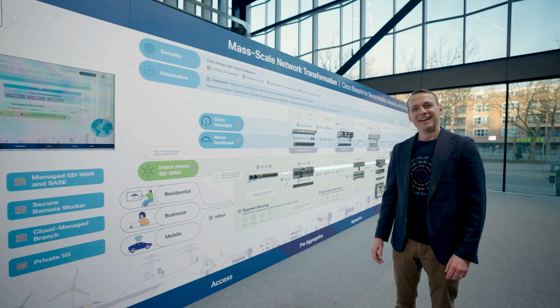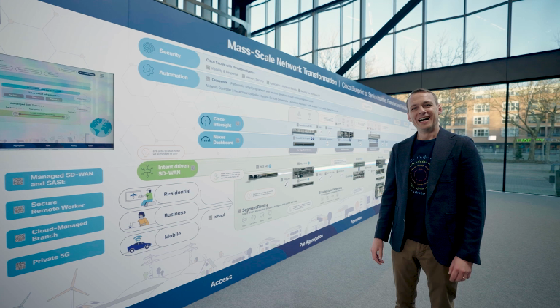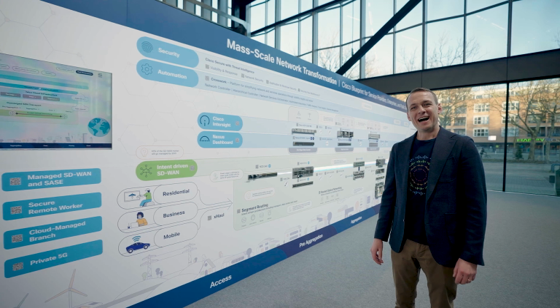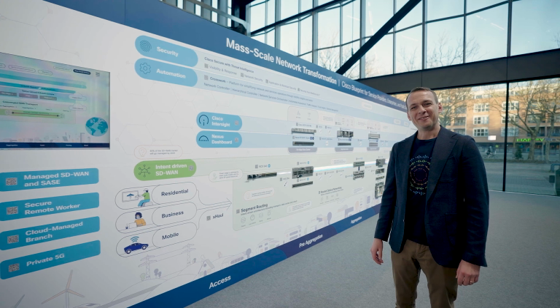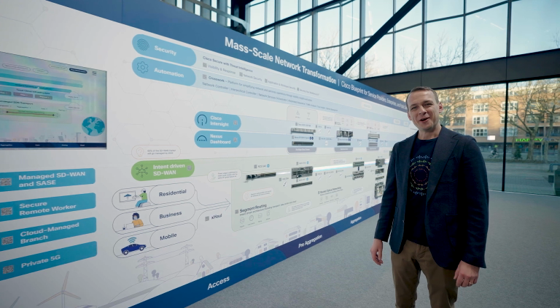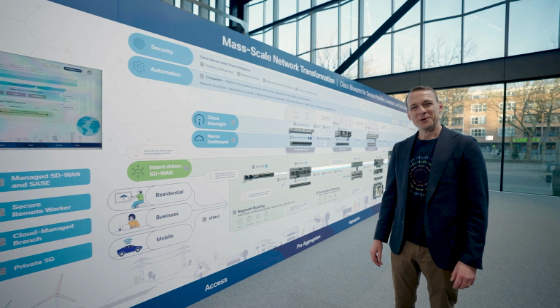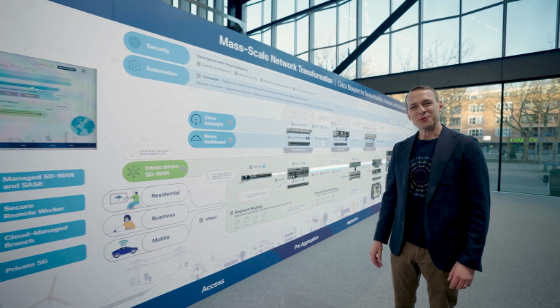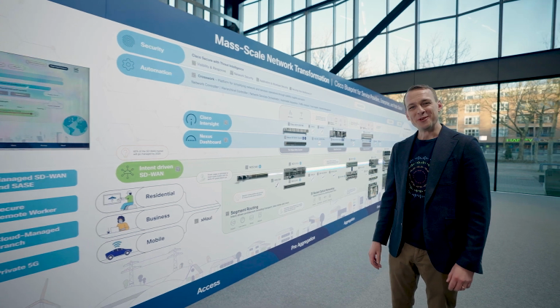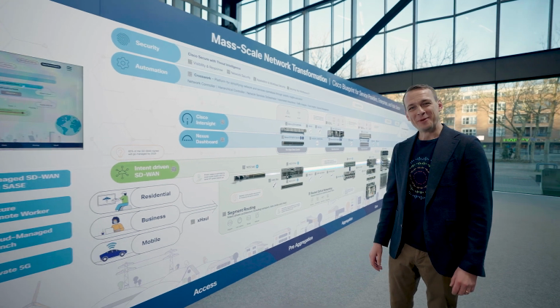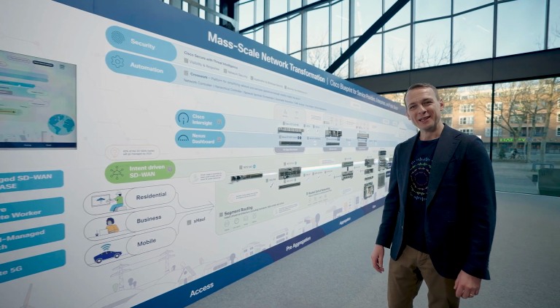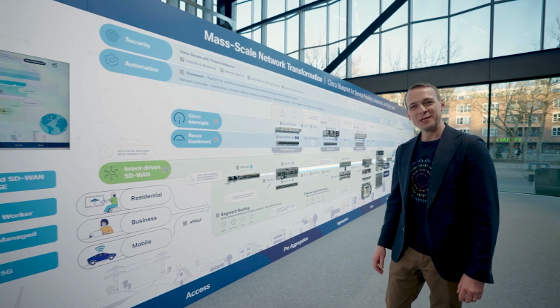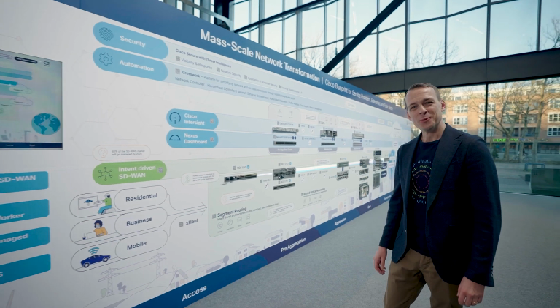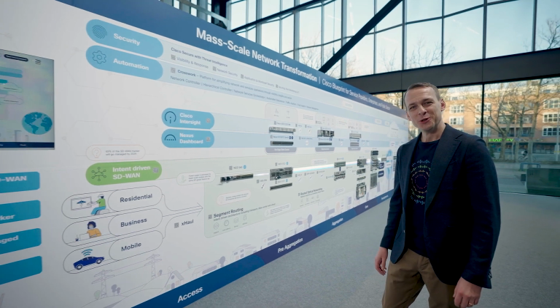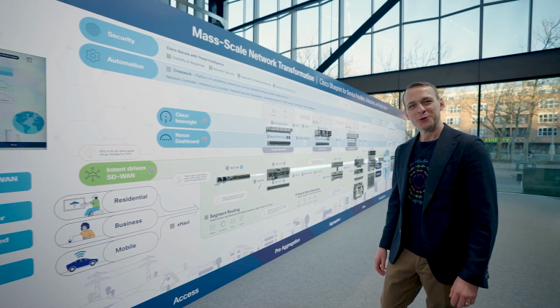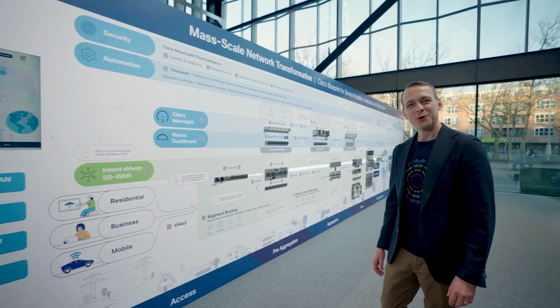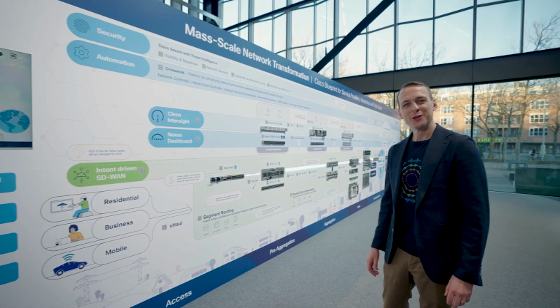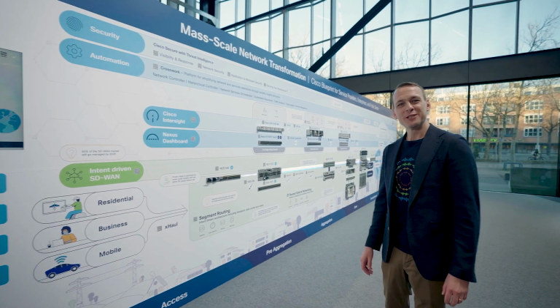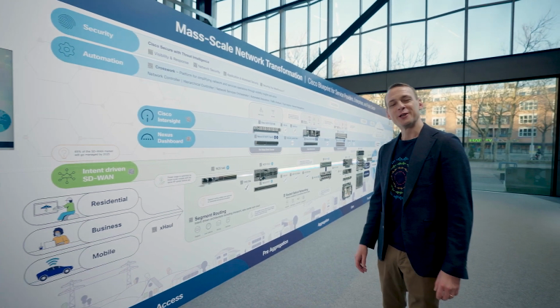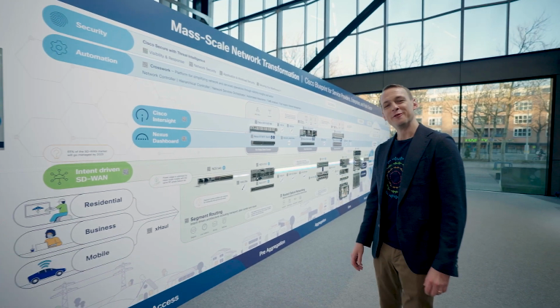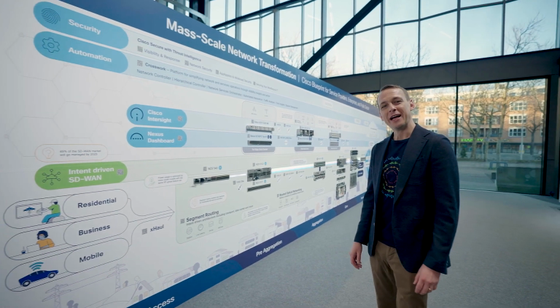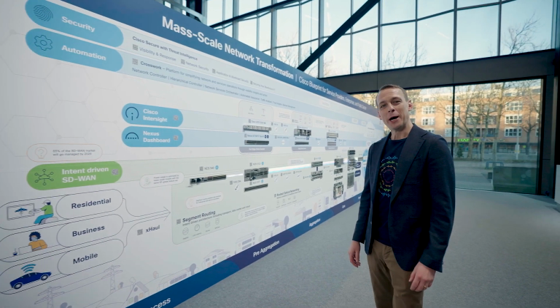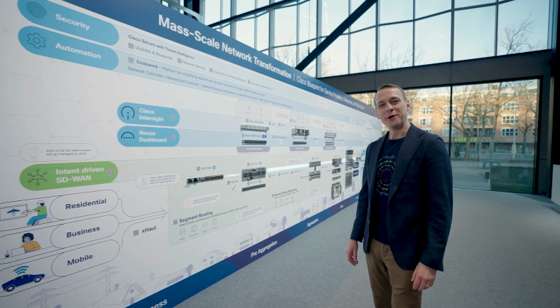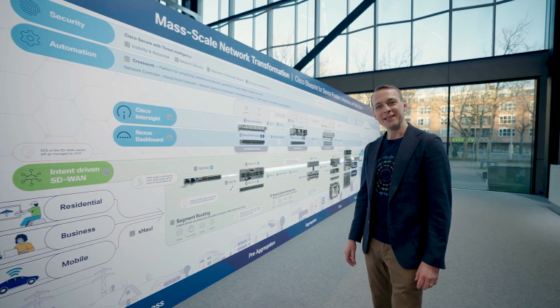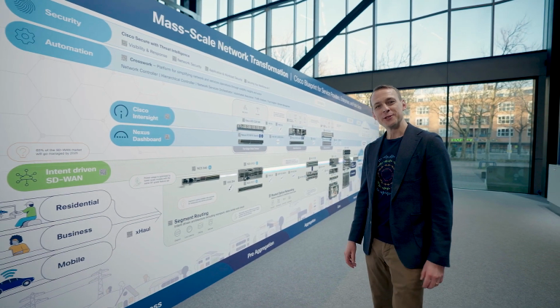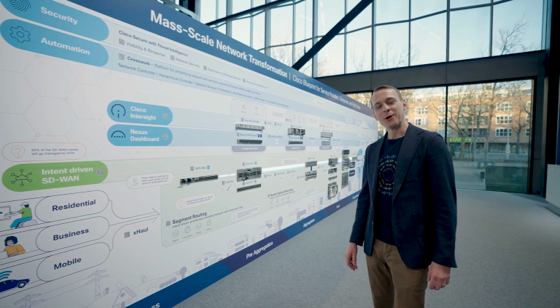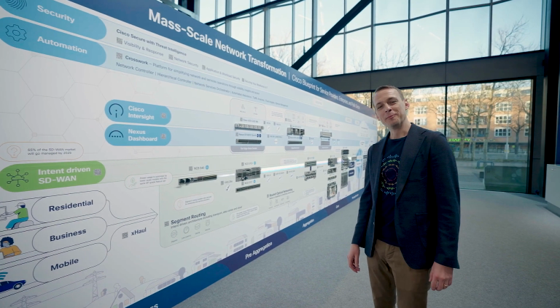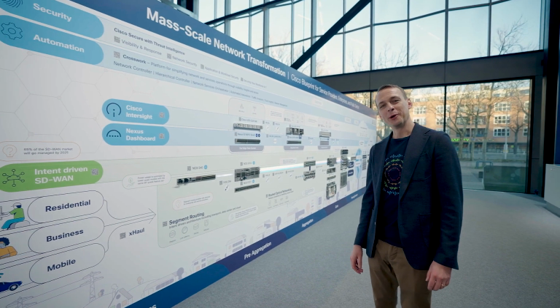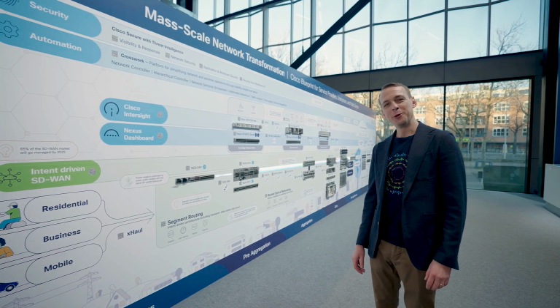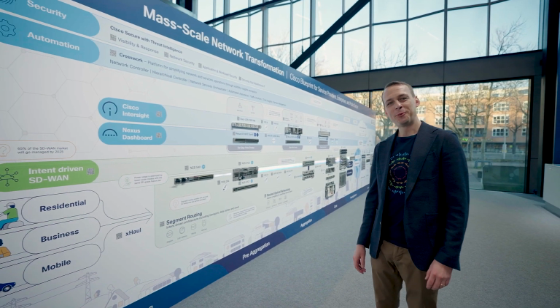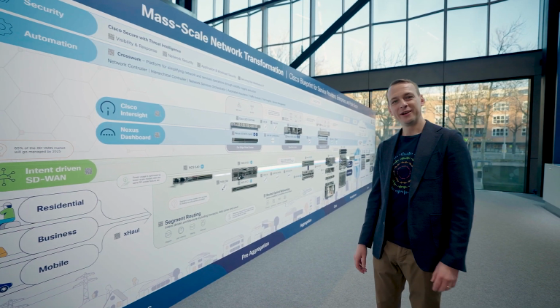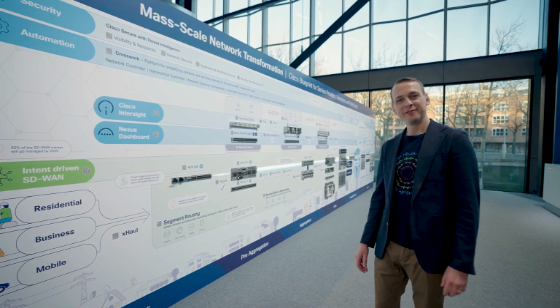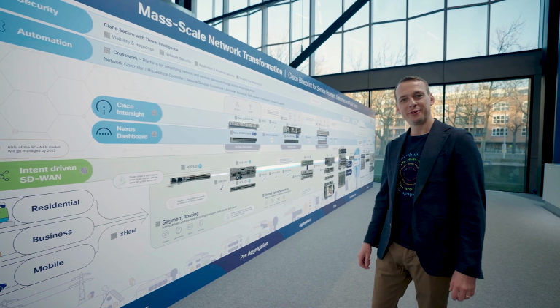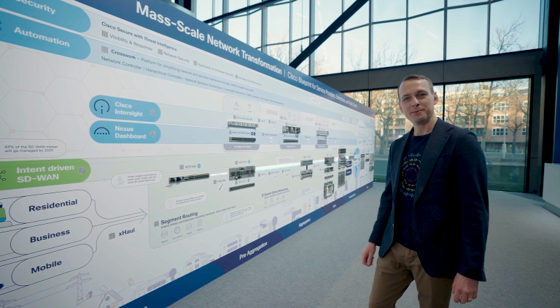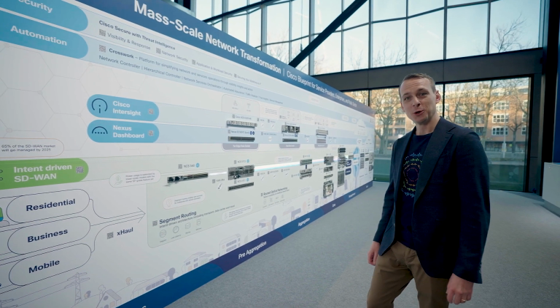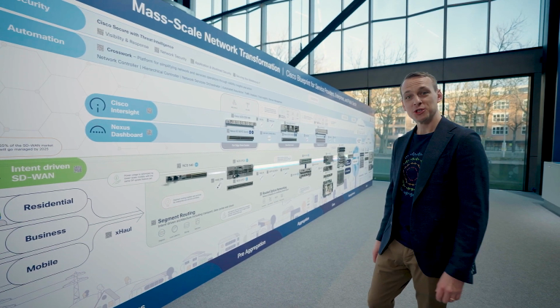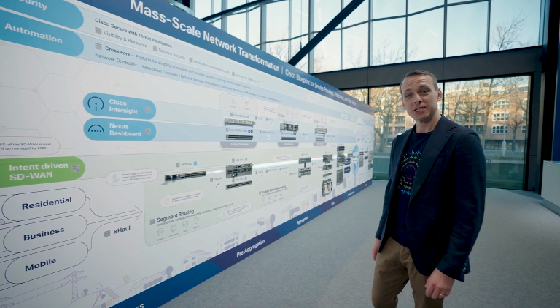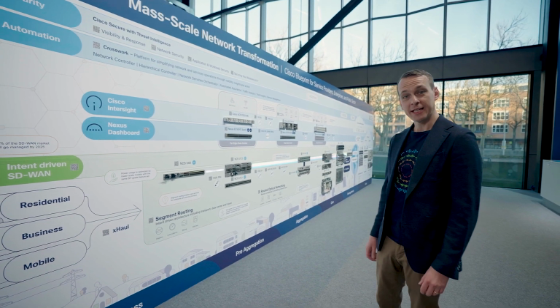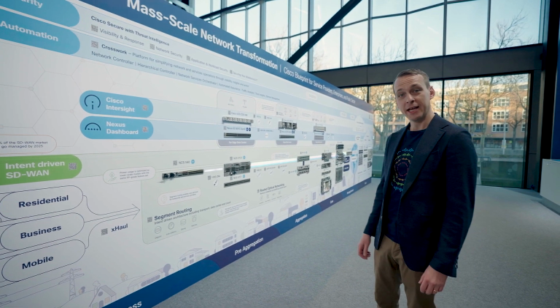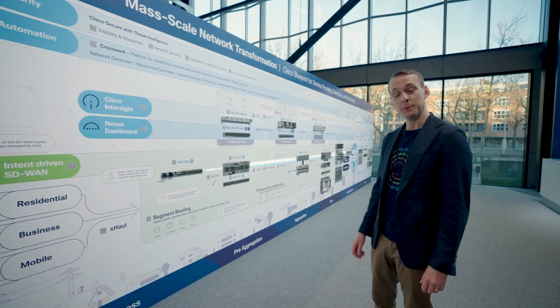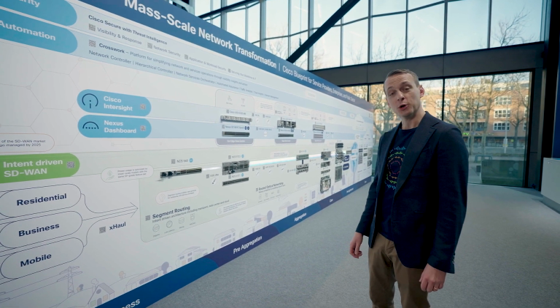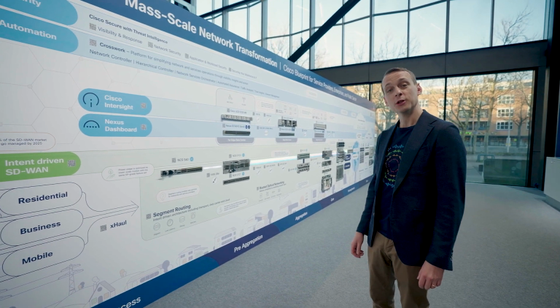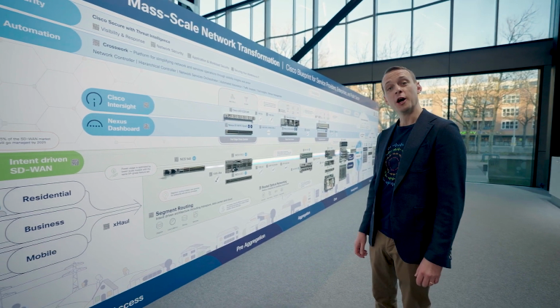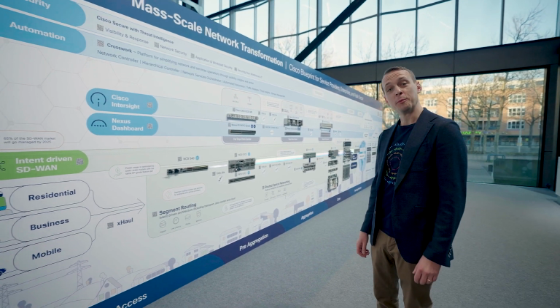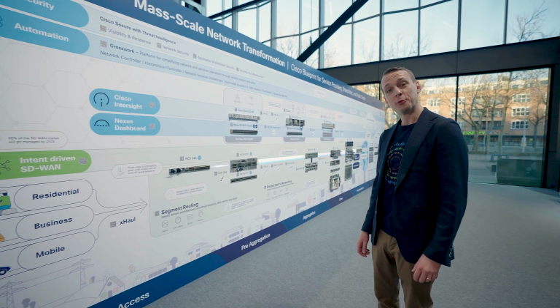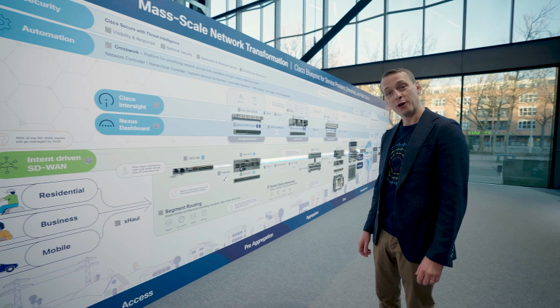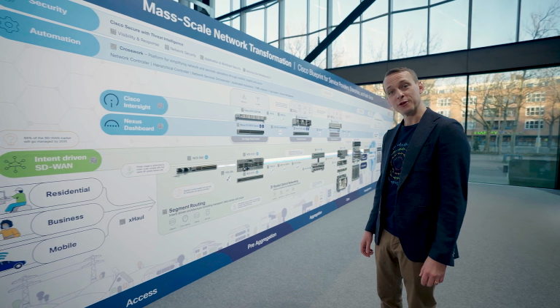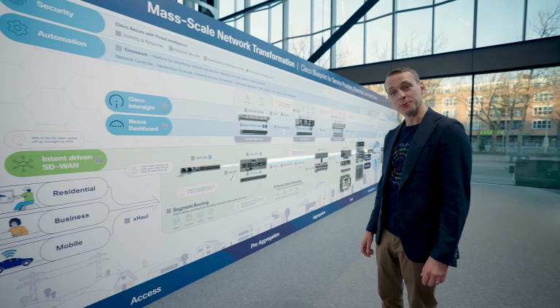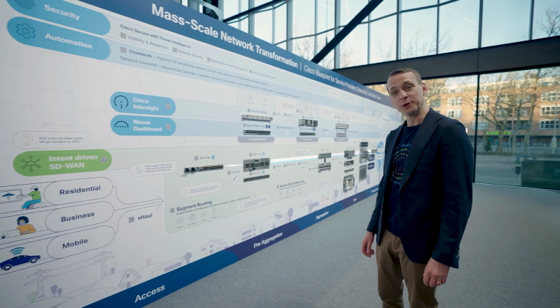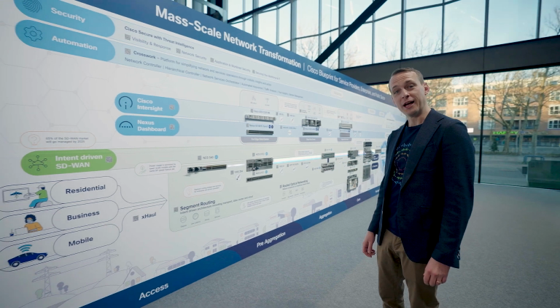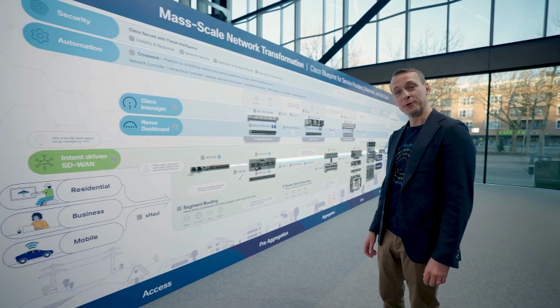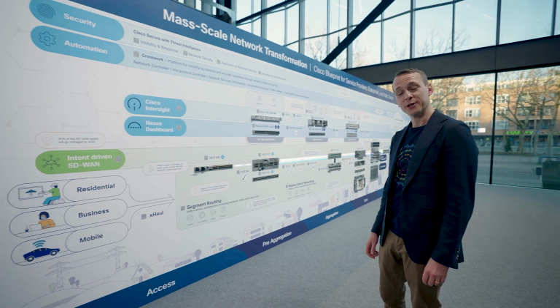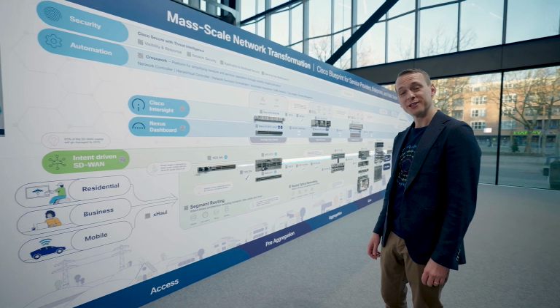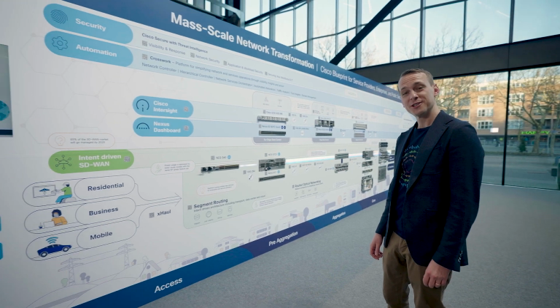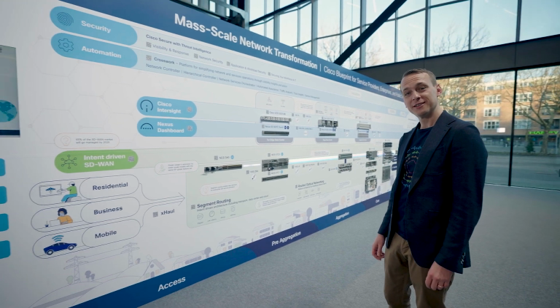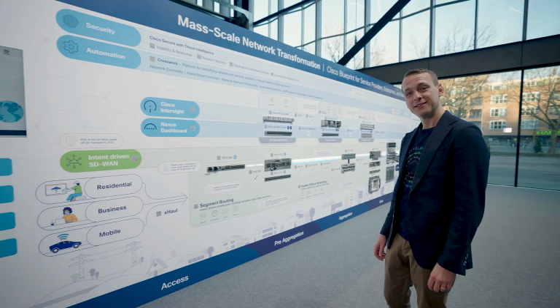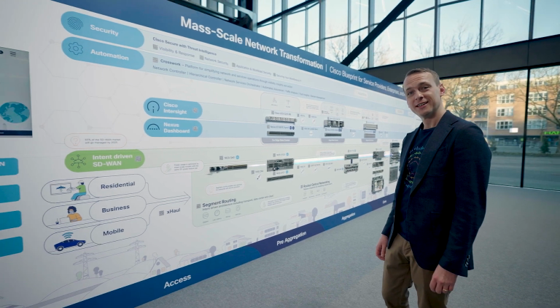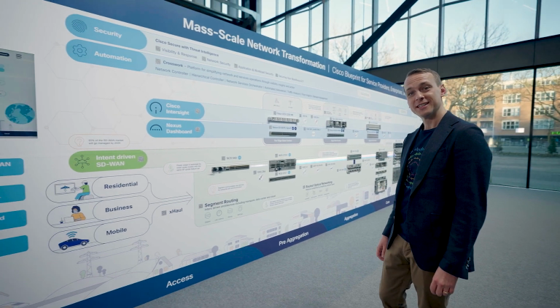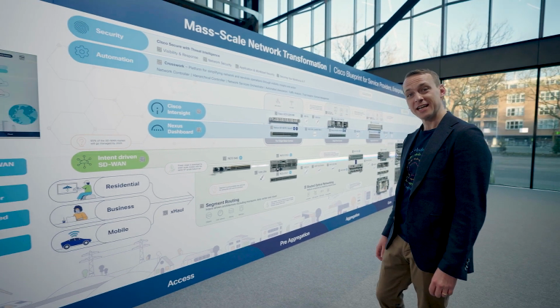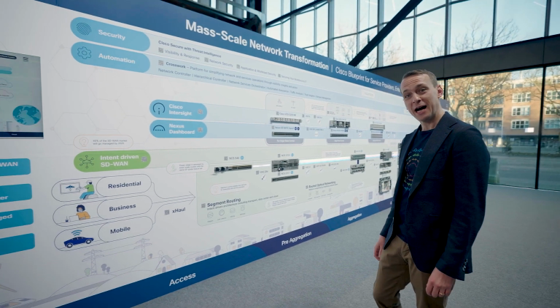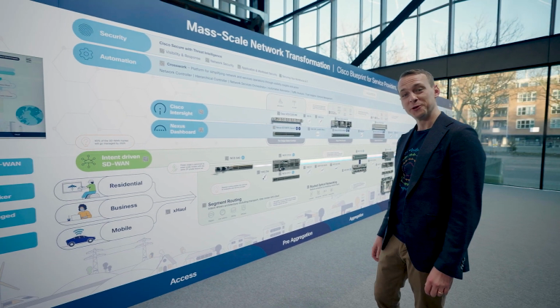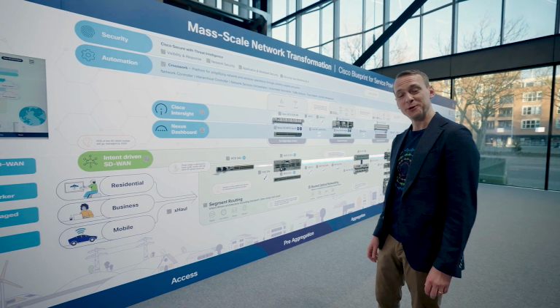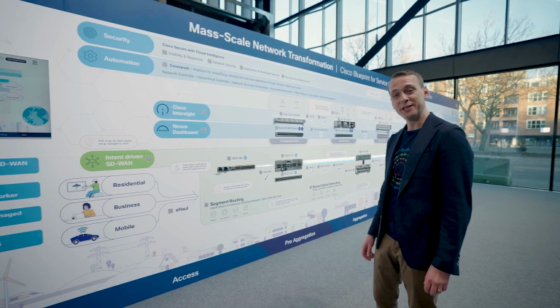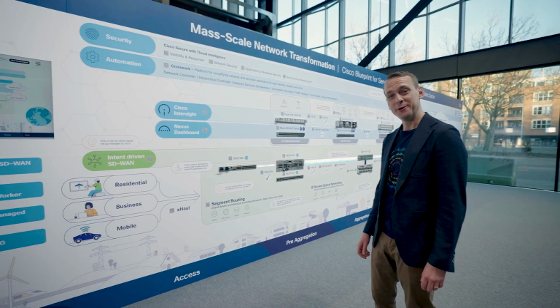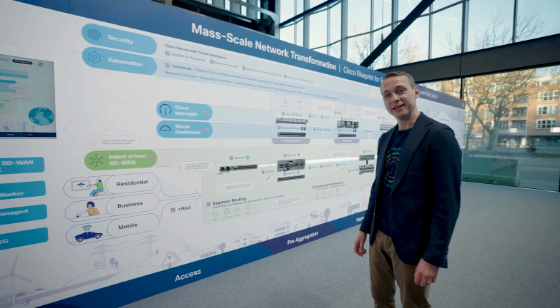Hi folks, we've built this Wonderwall to convey our end-to-end blueprint for the most sustainable and profitable networks. So how do we do it?